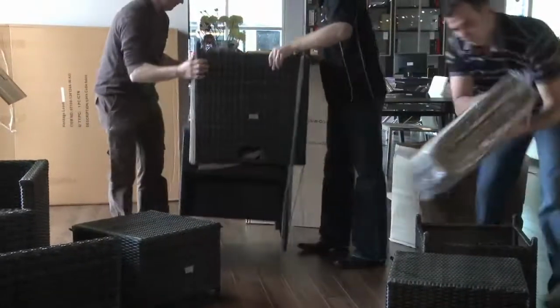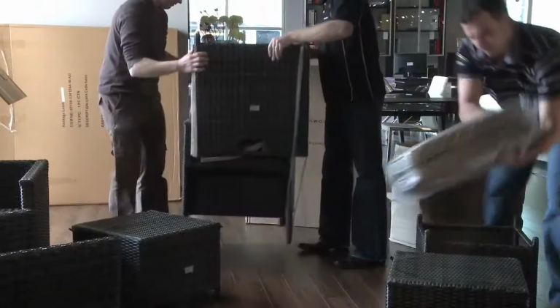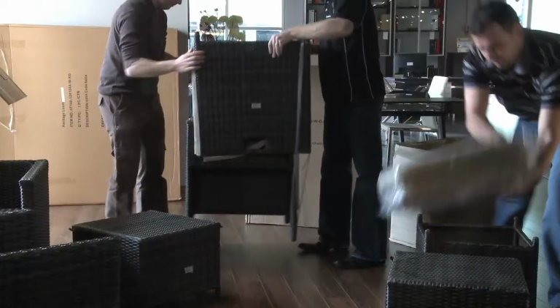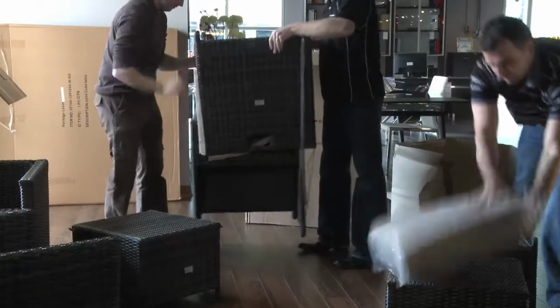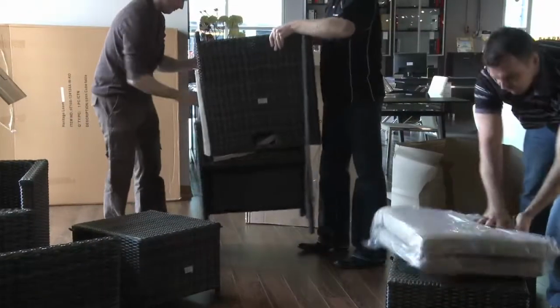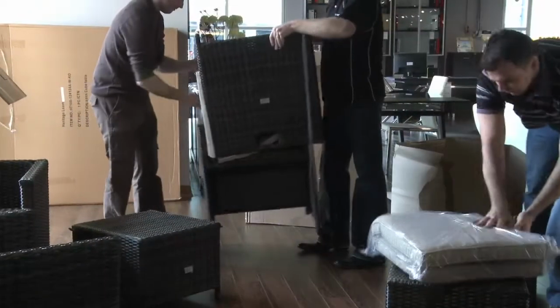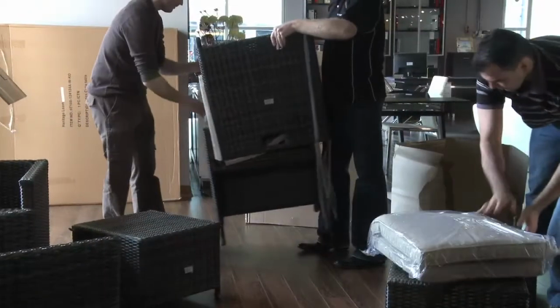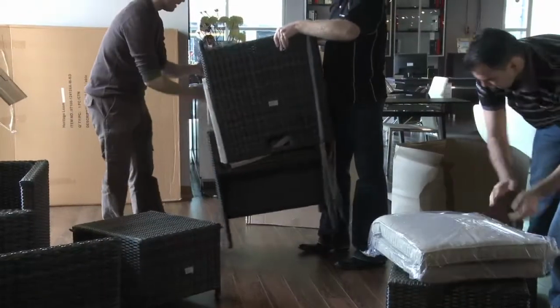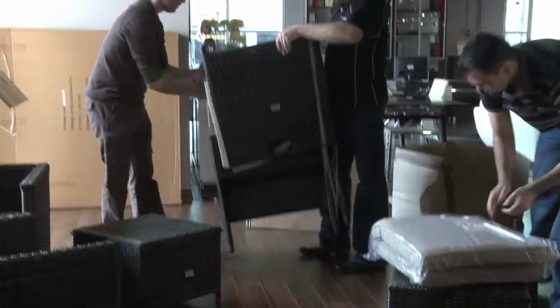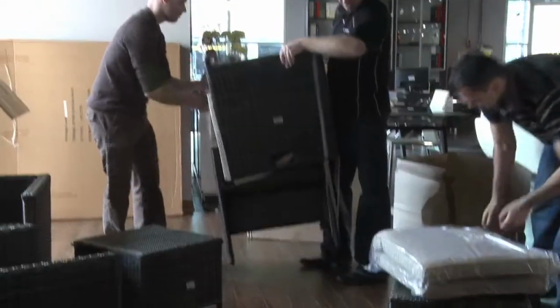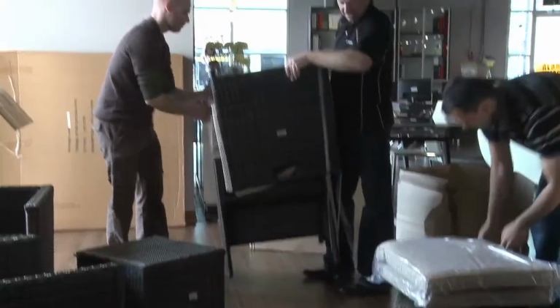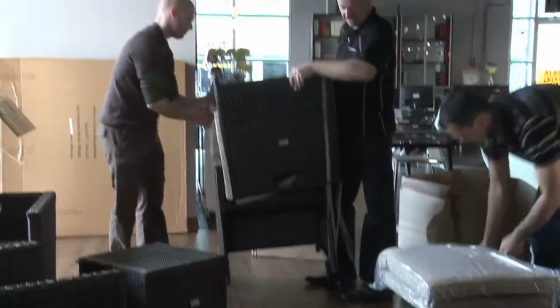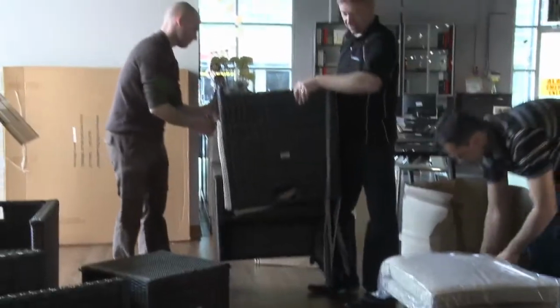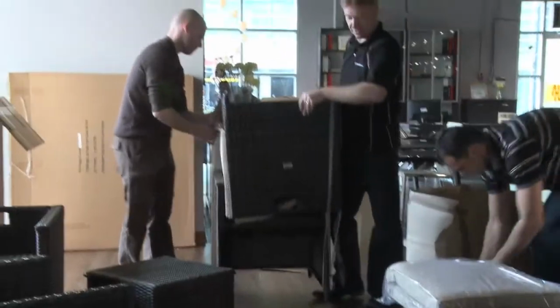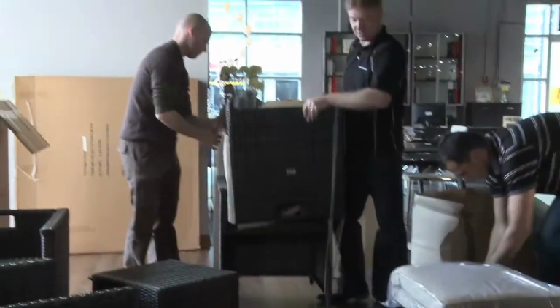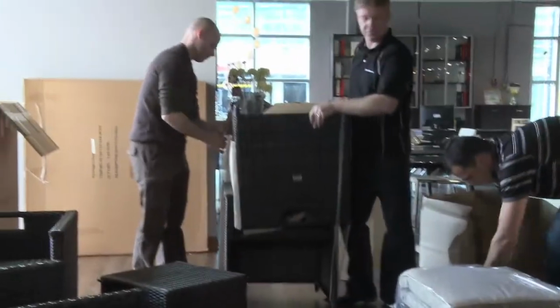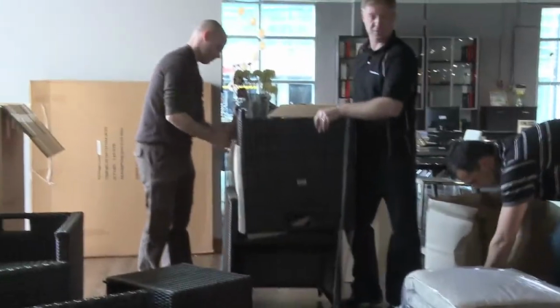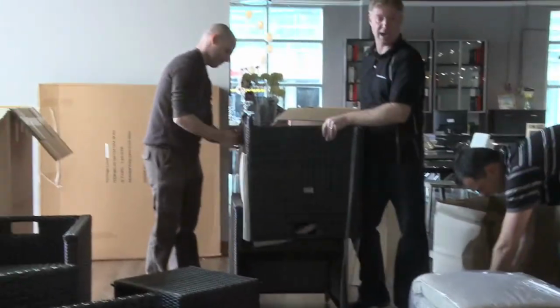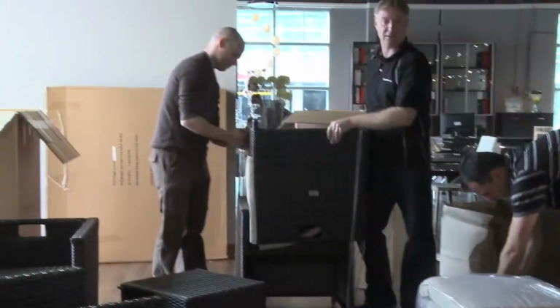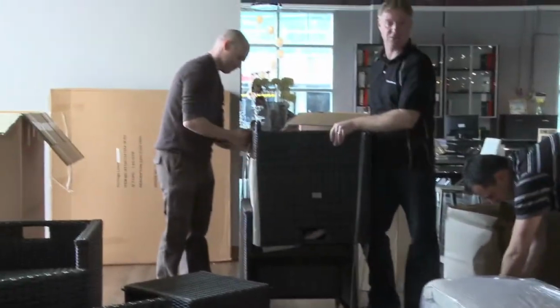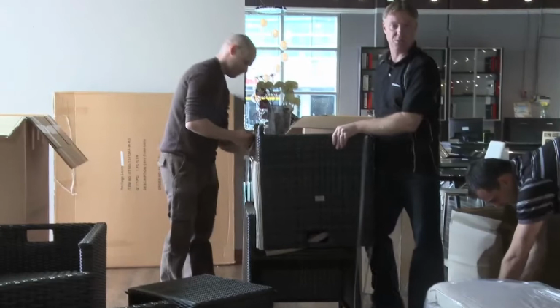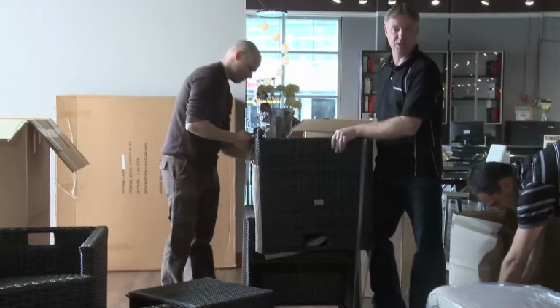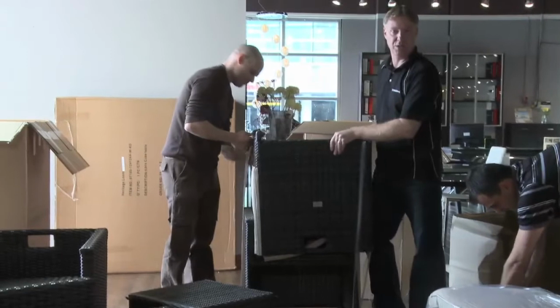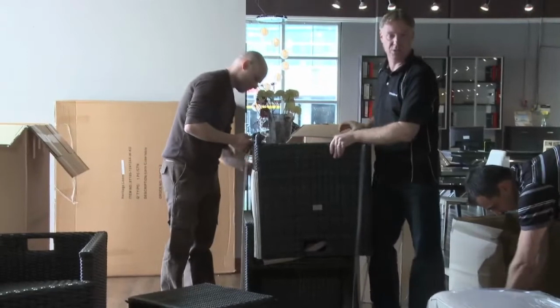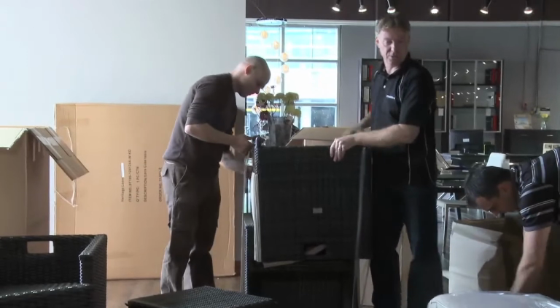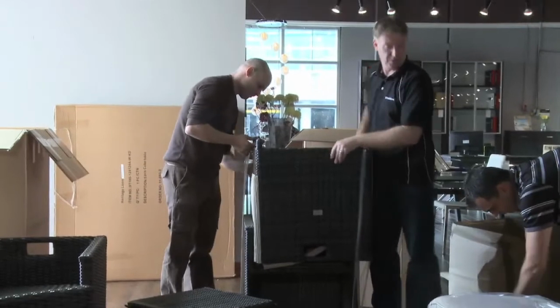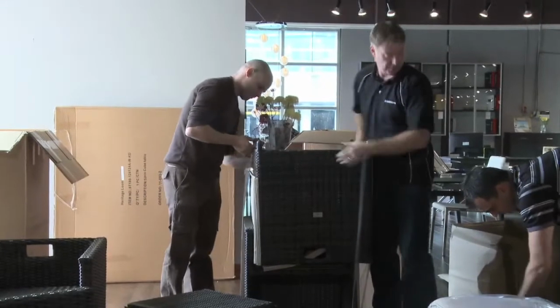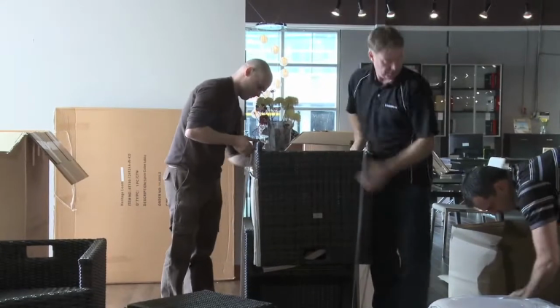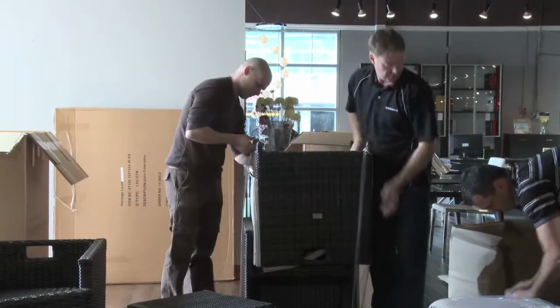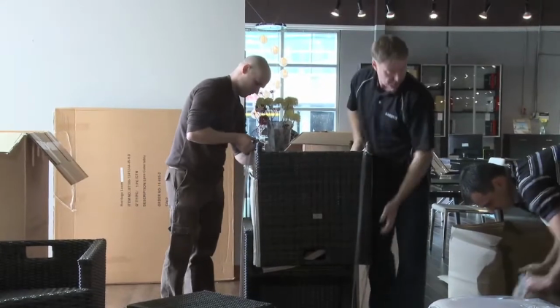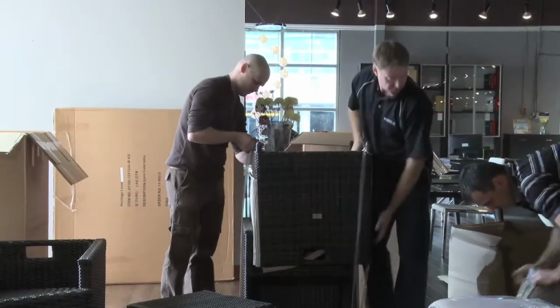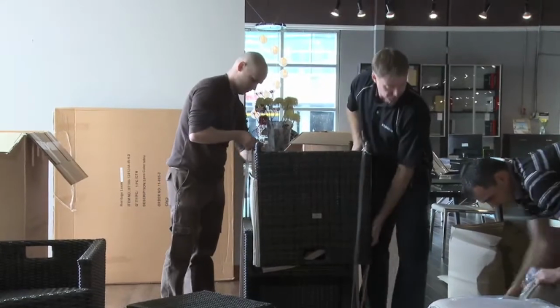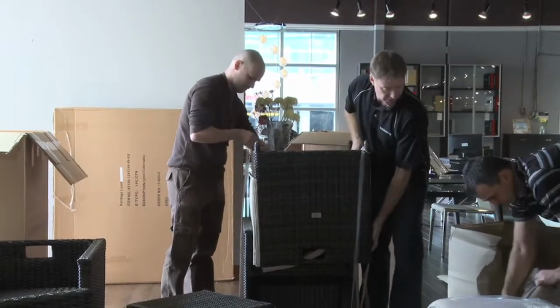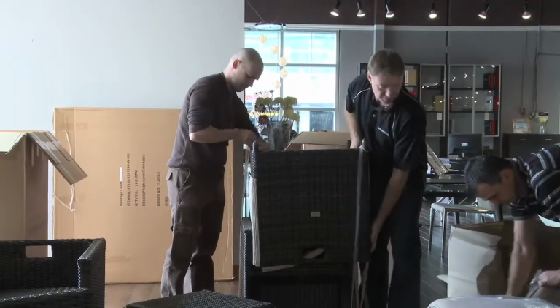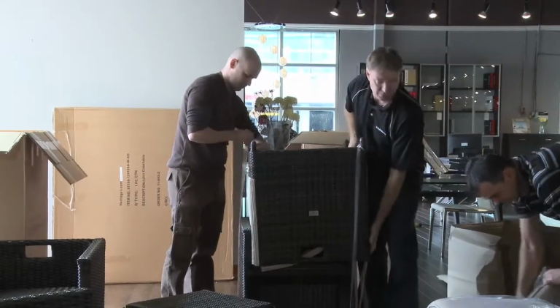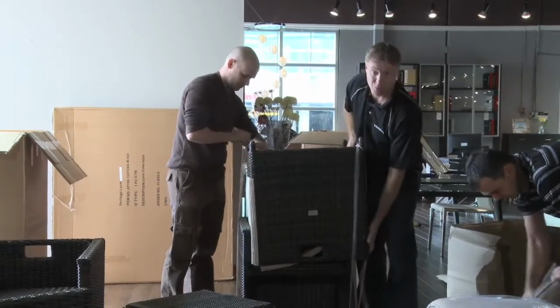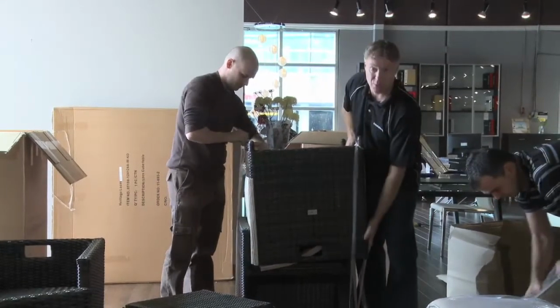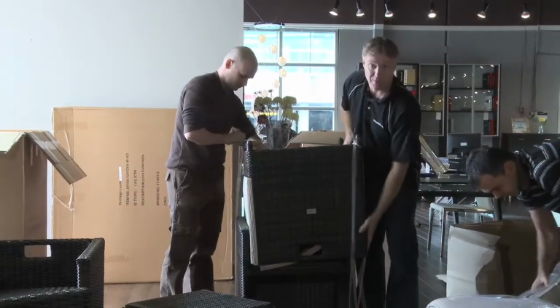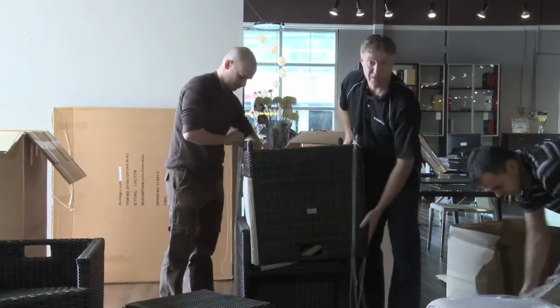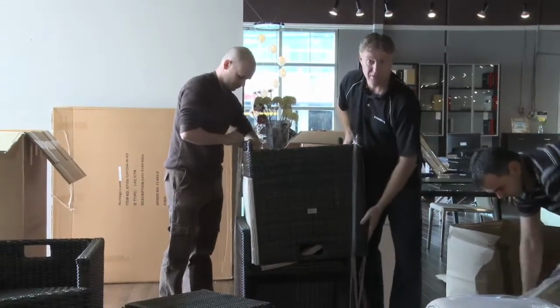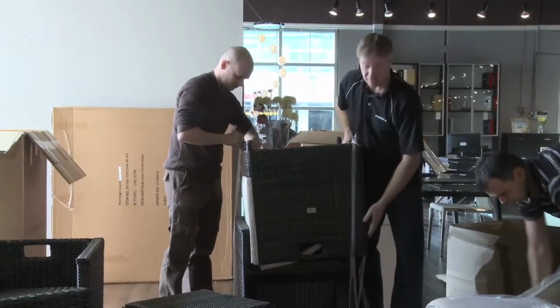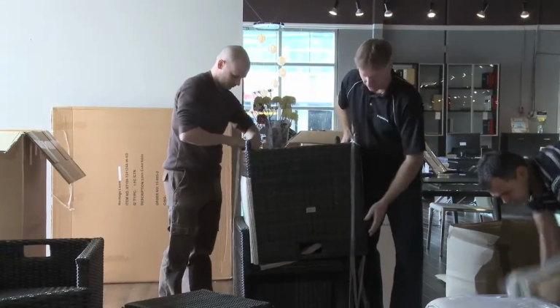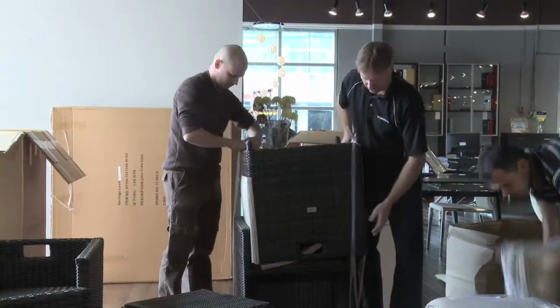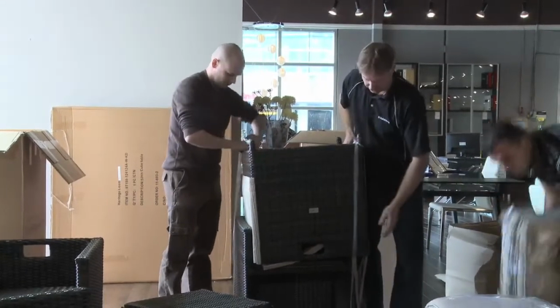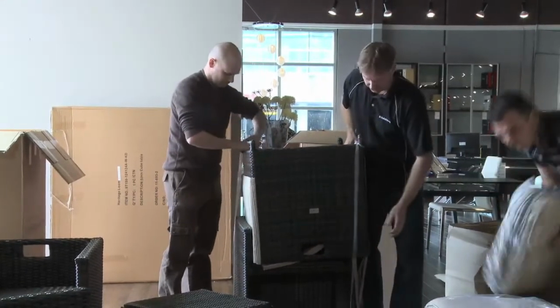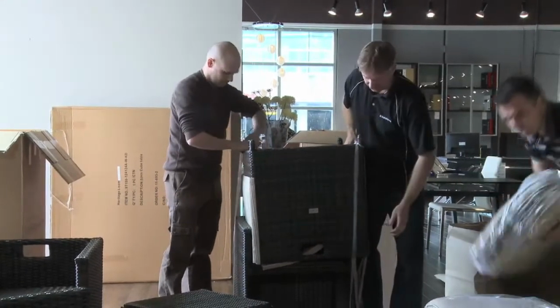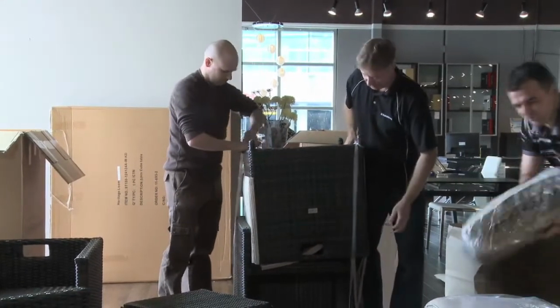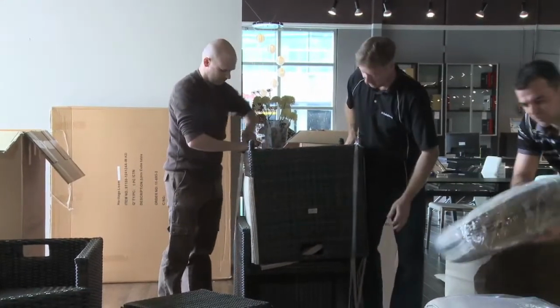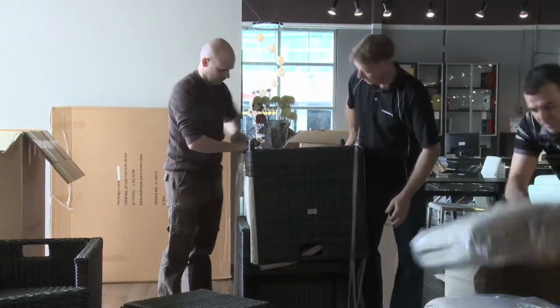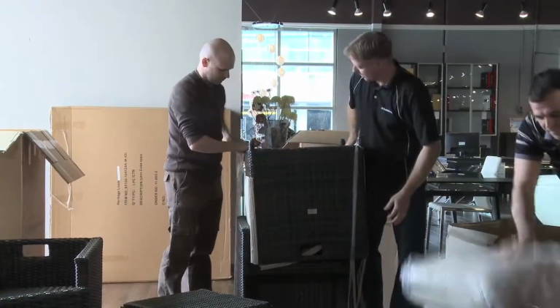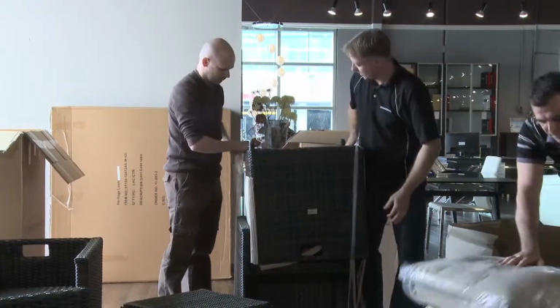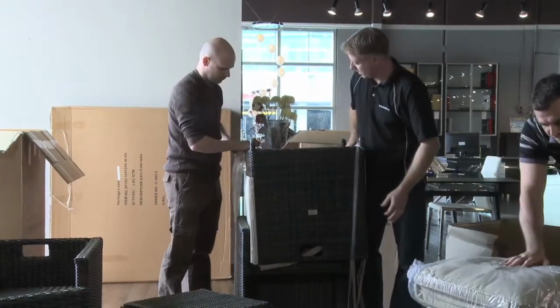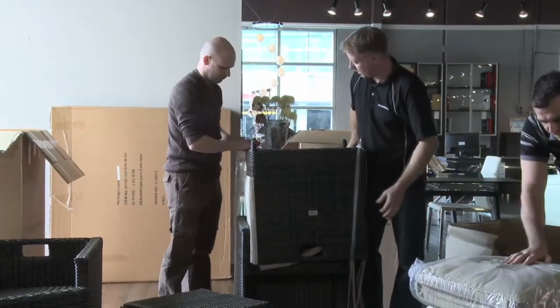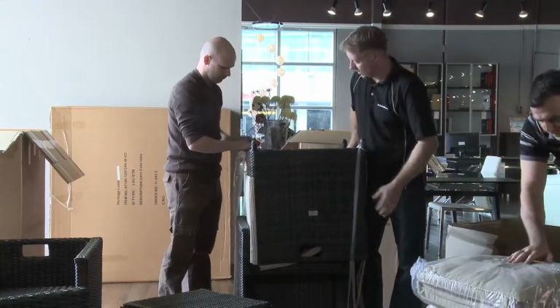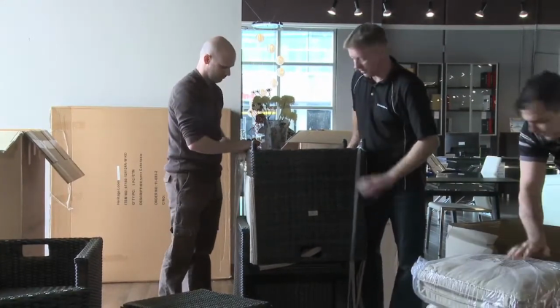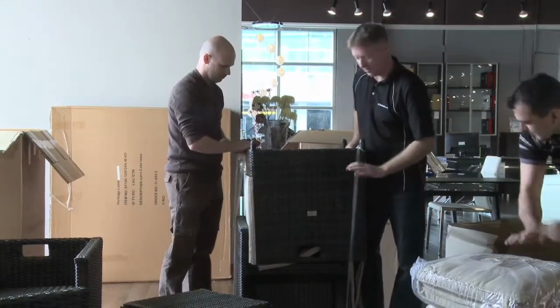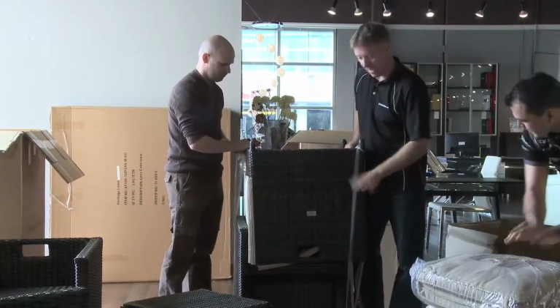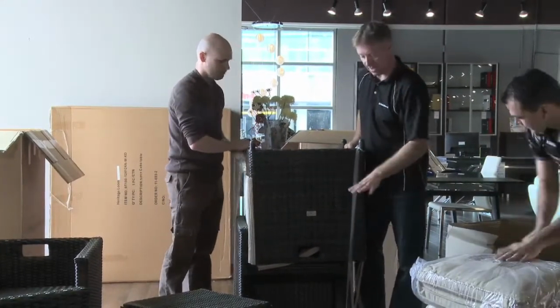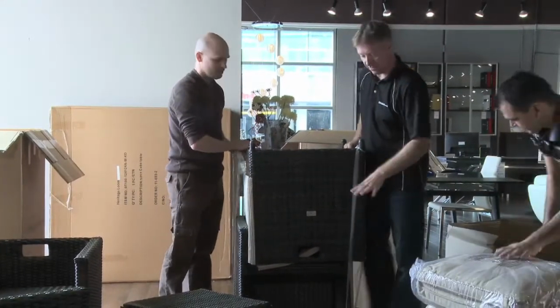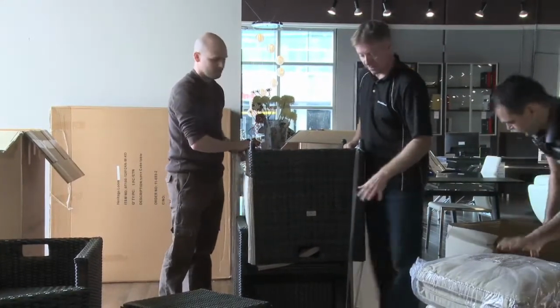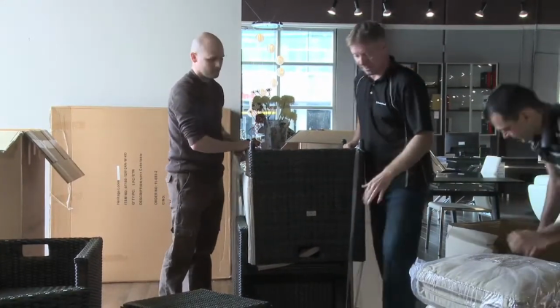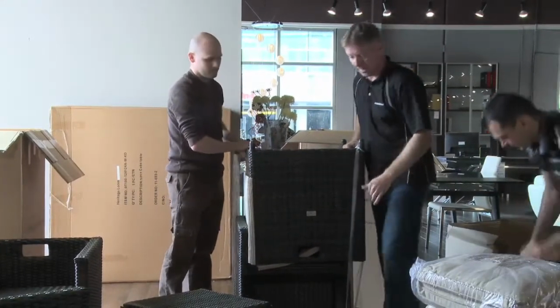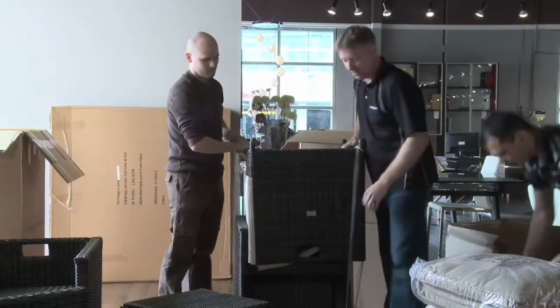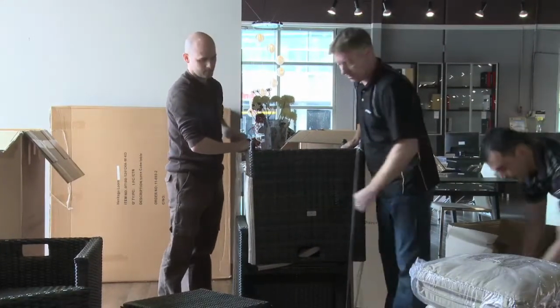You can just see how they're going to stack. So when you're going to be storing these in the off season, they stack really nicely.